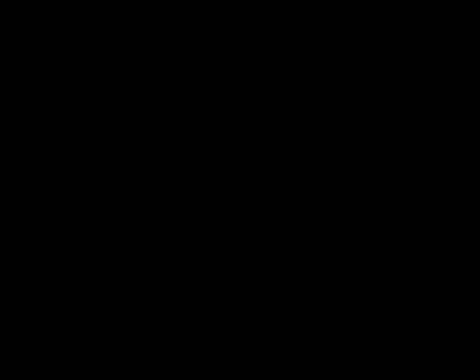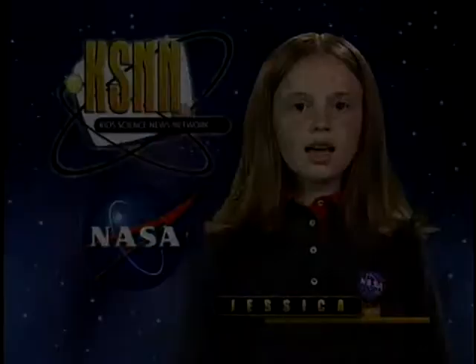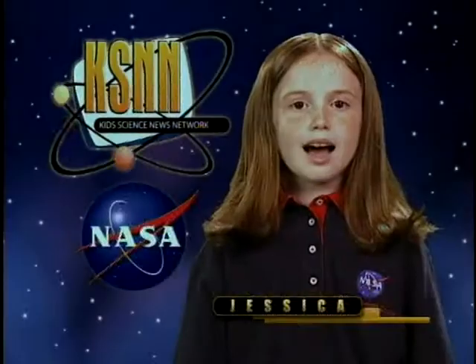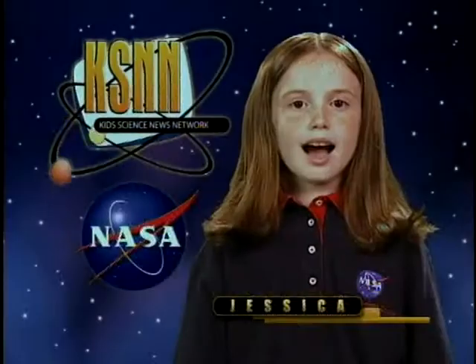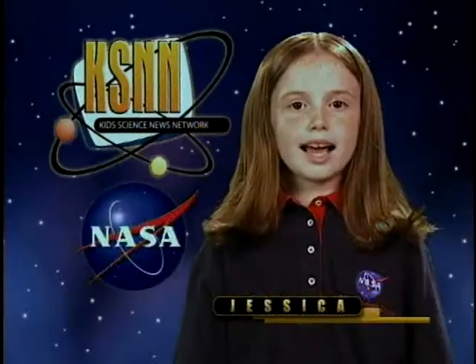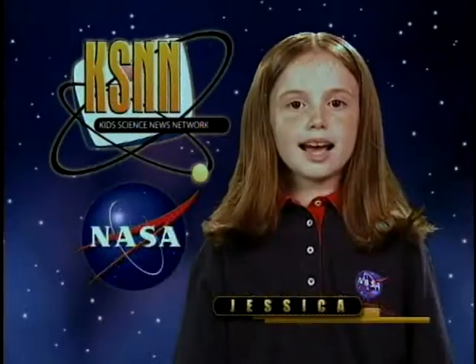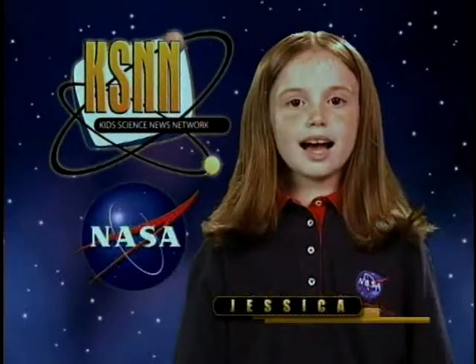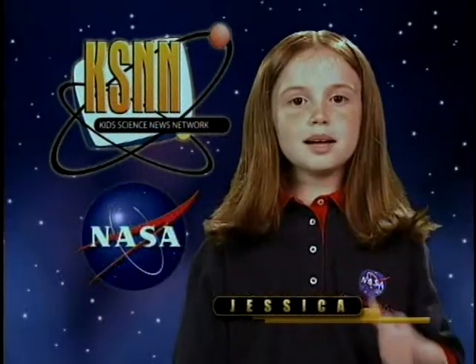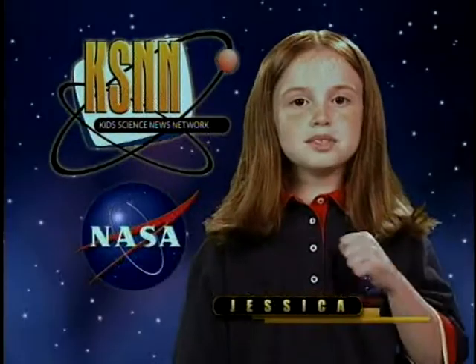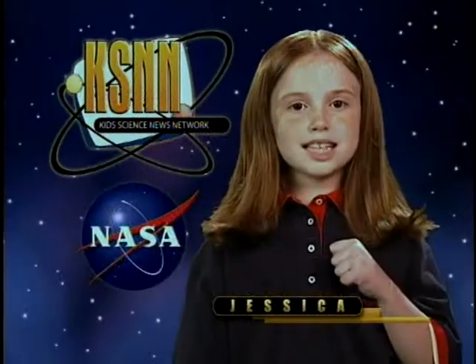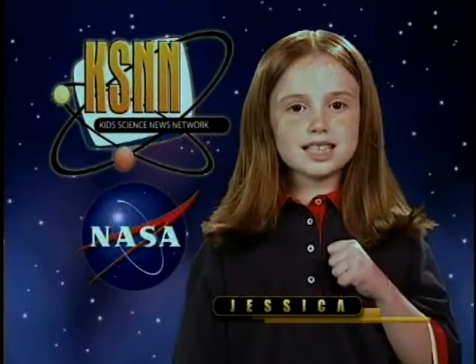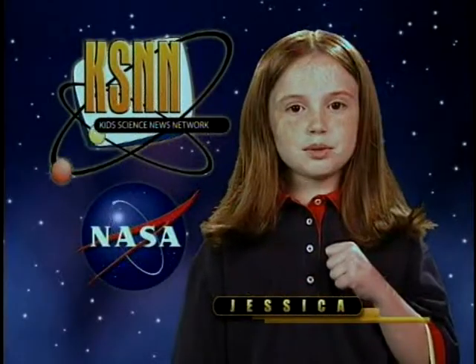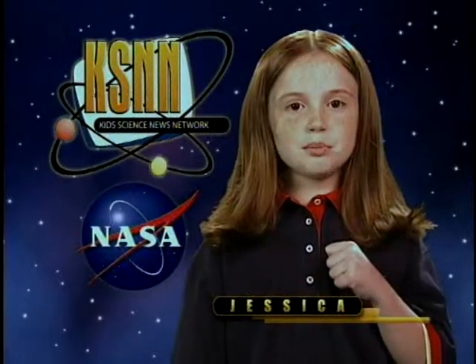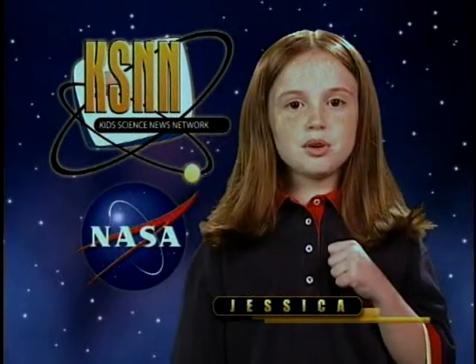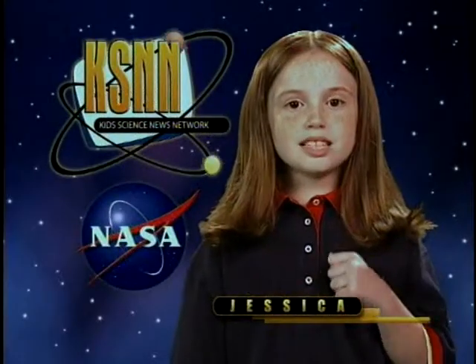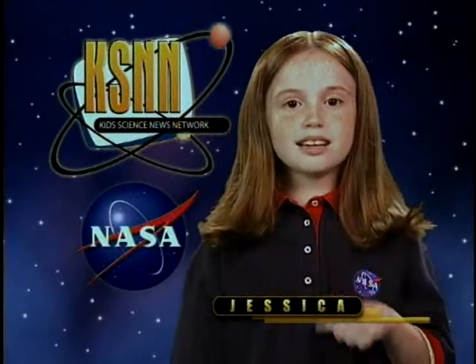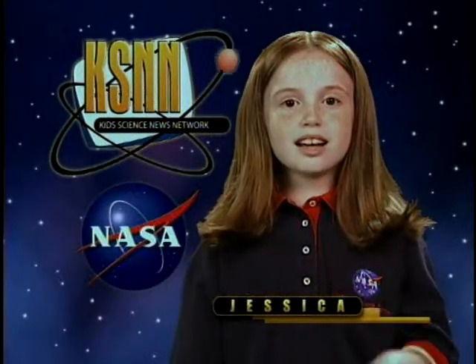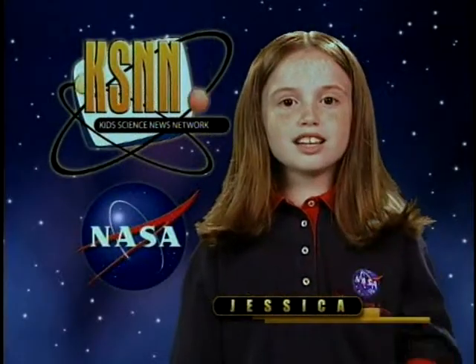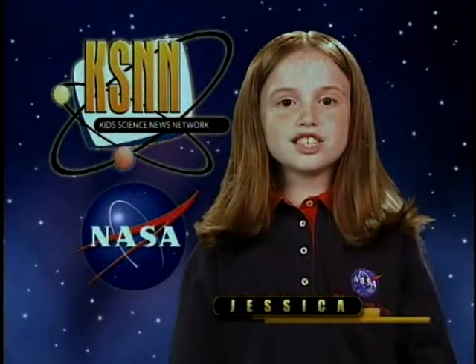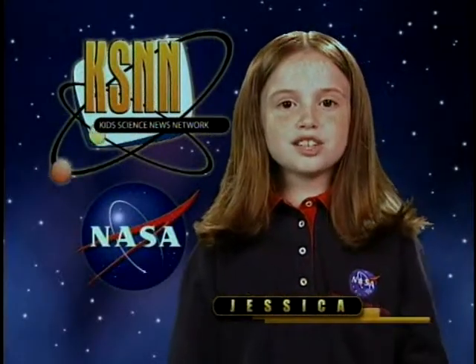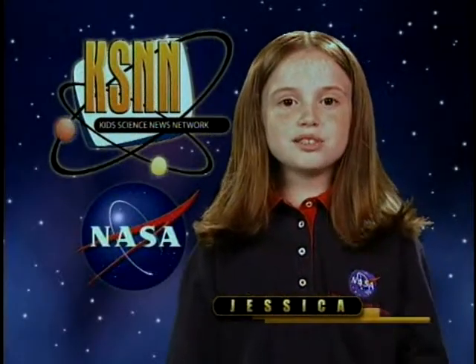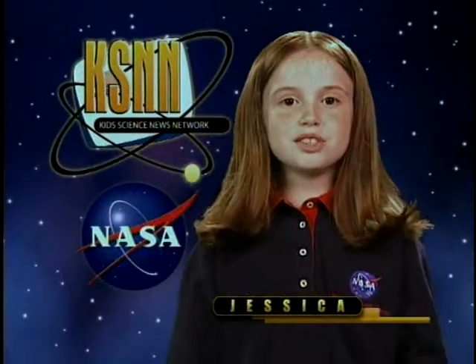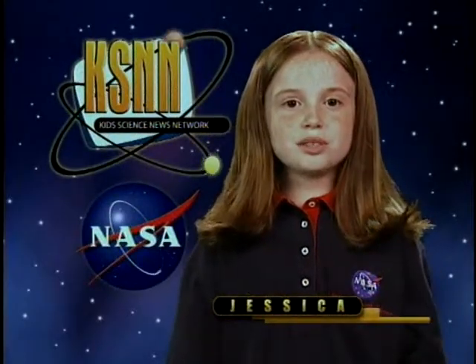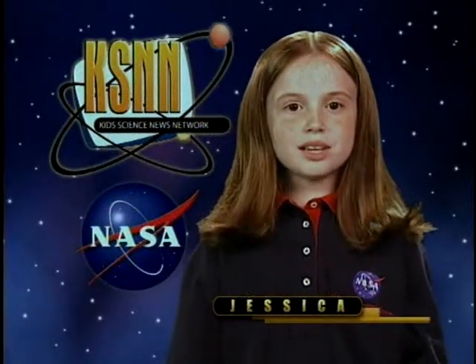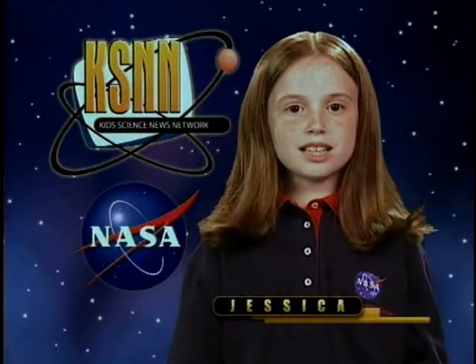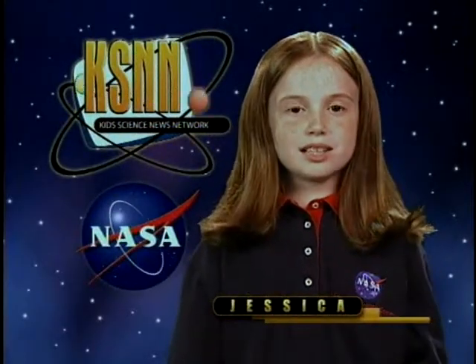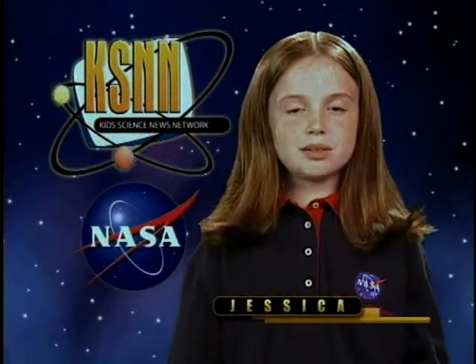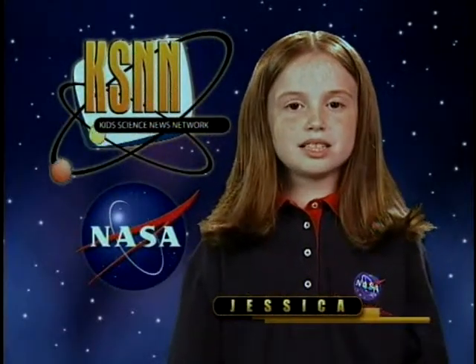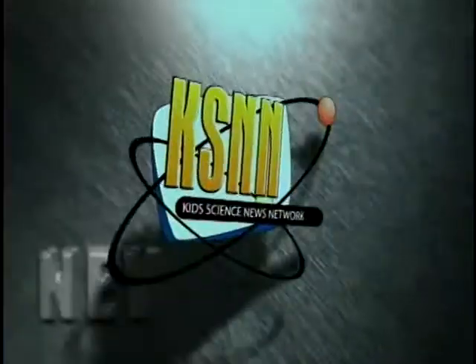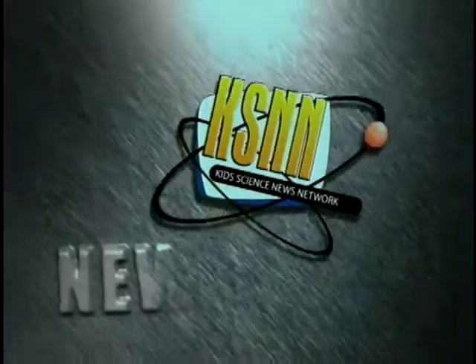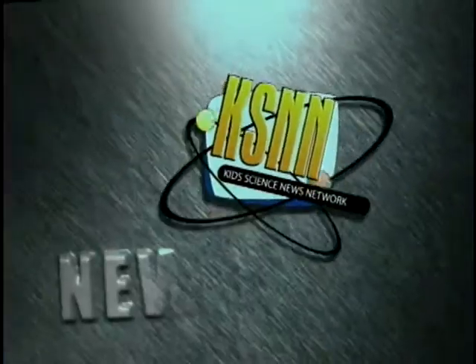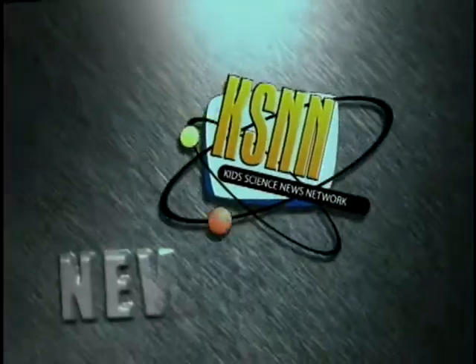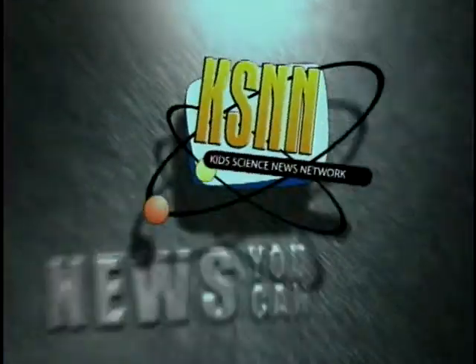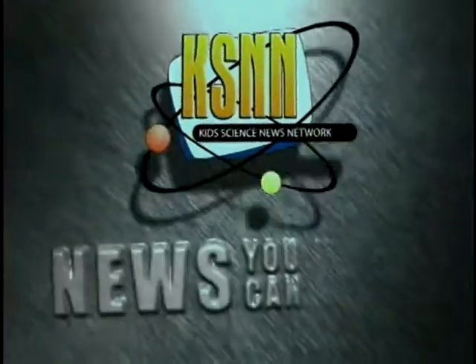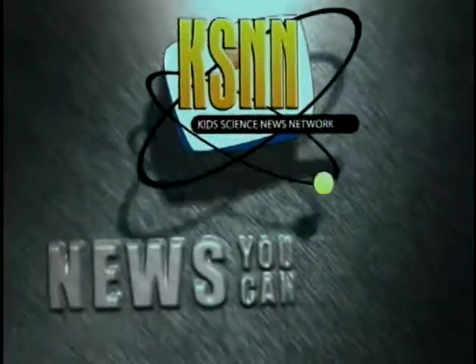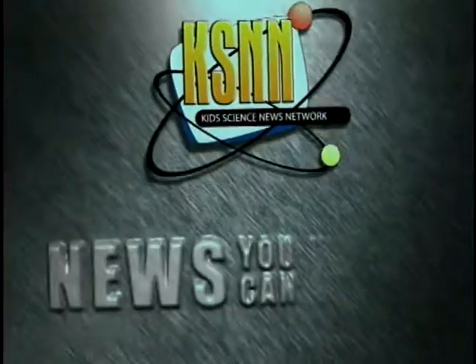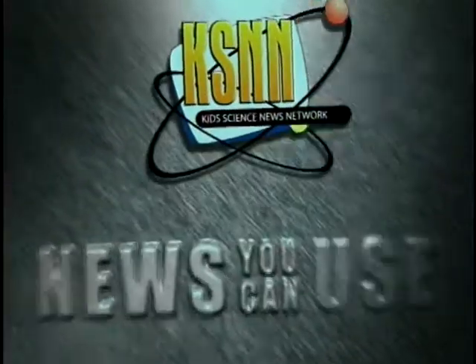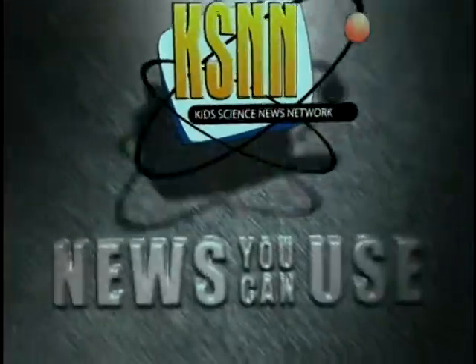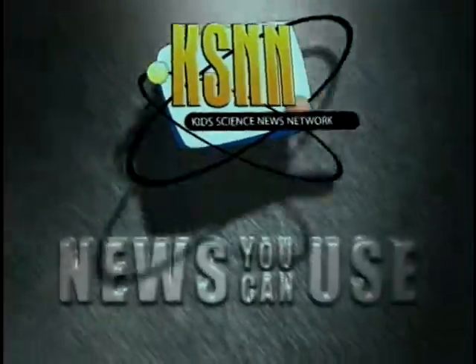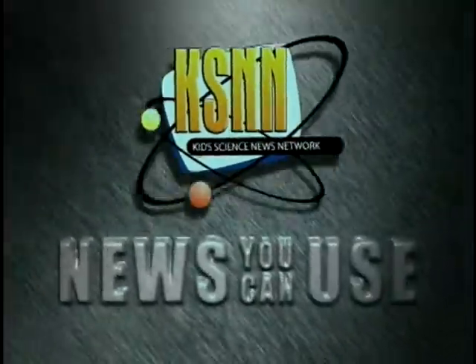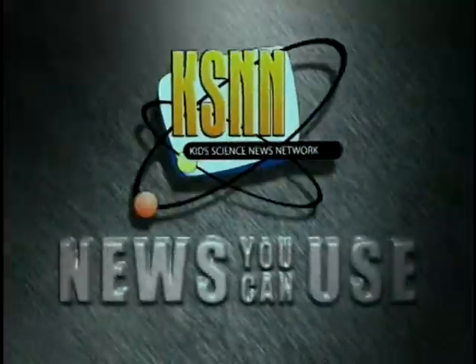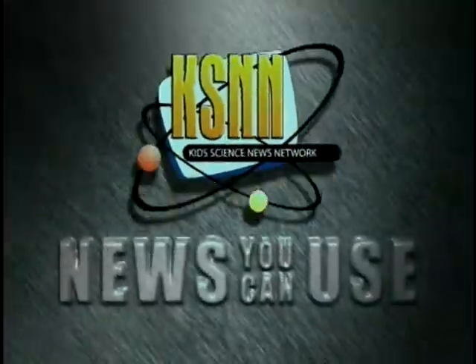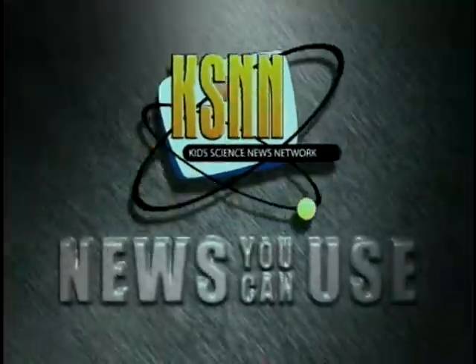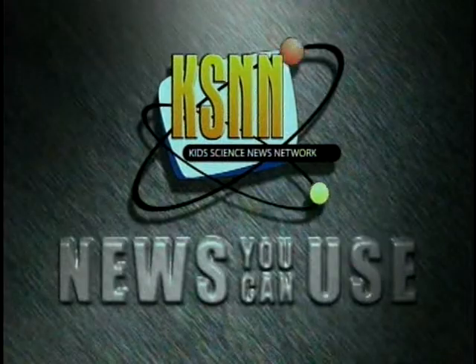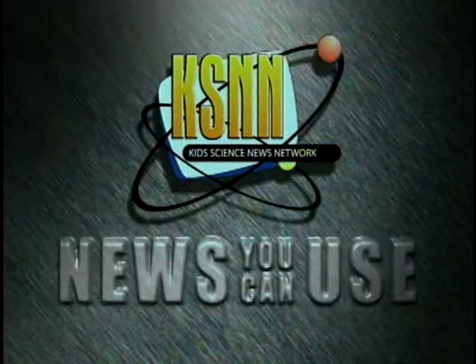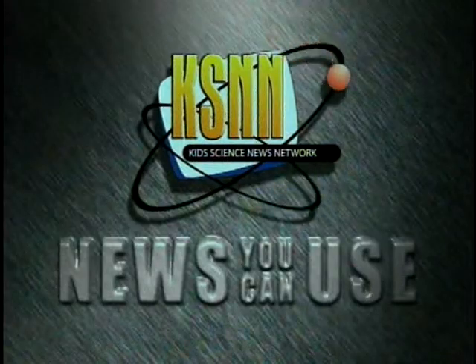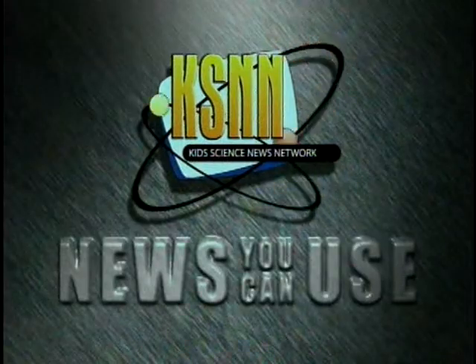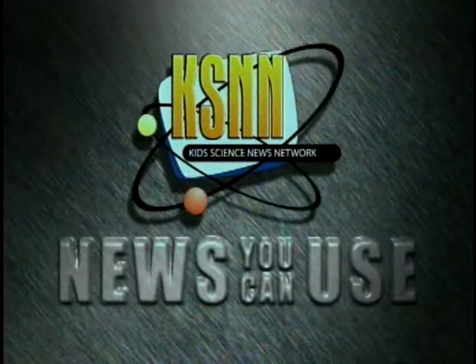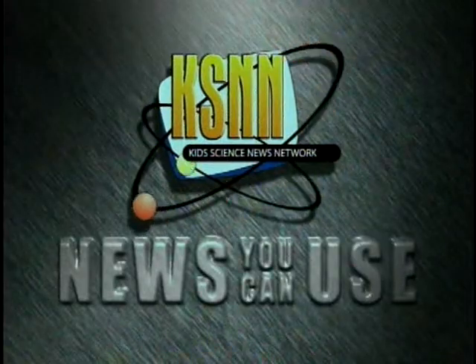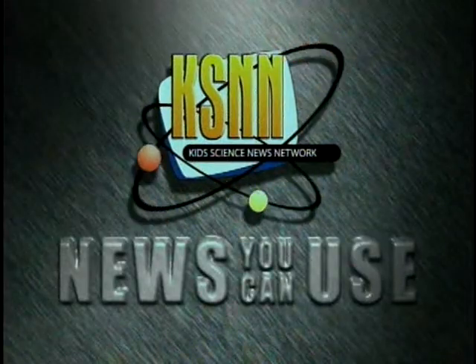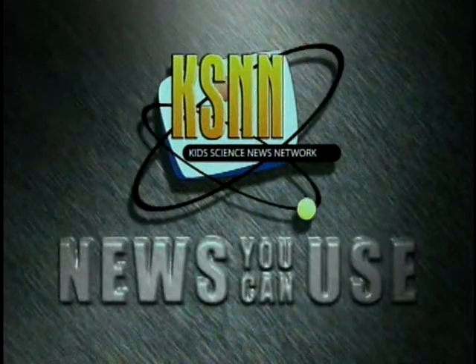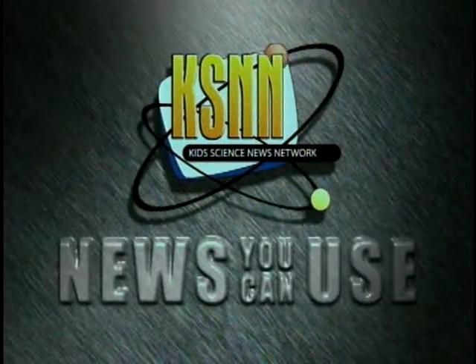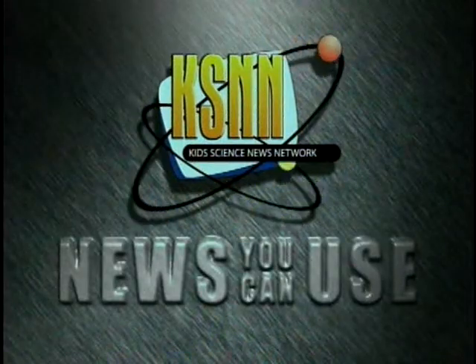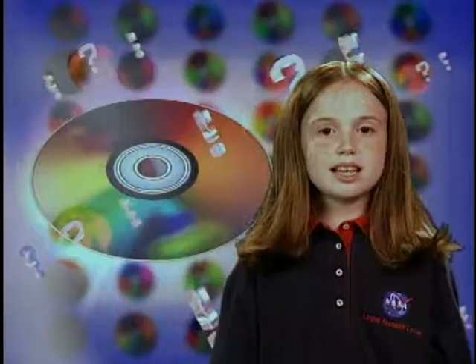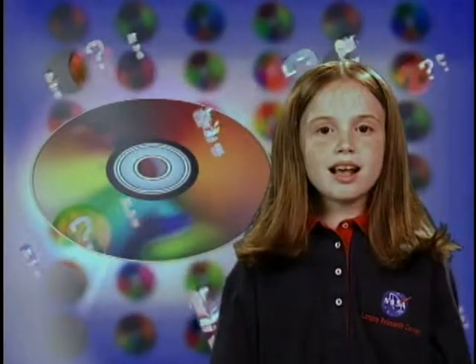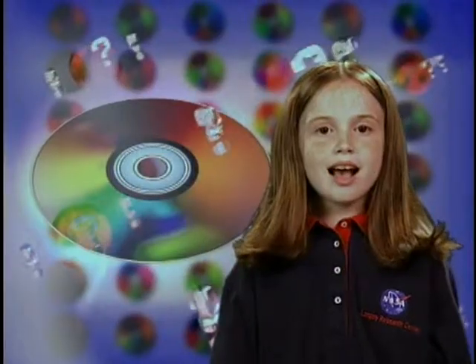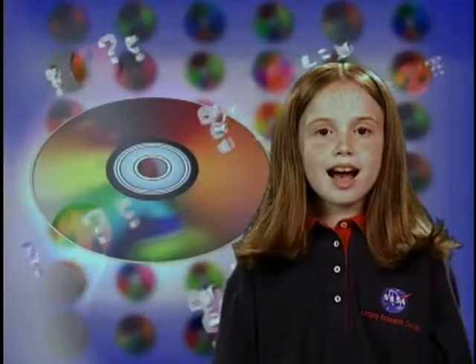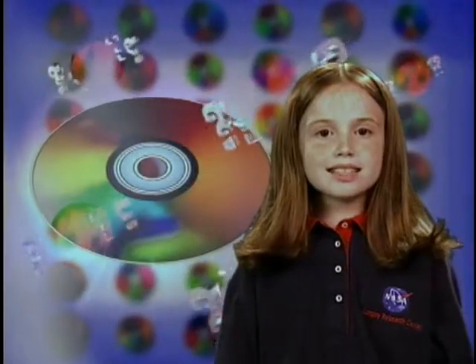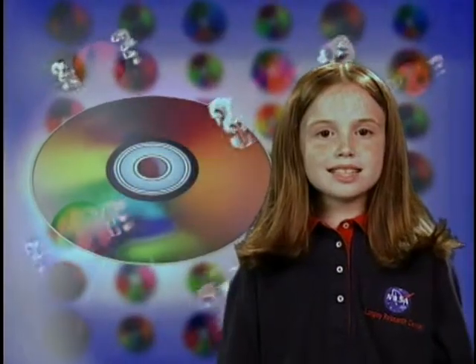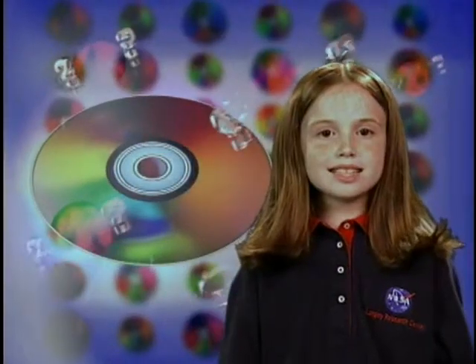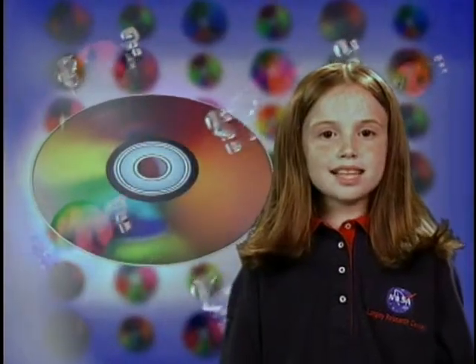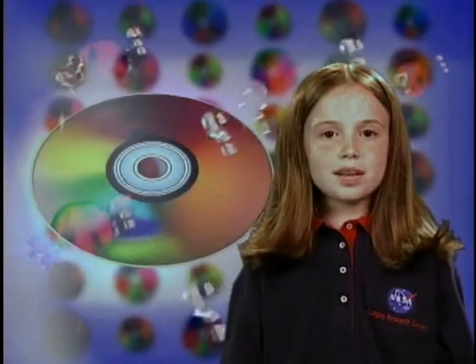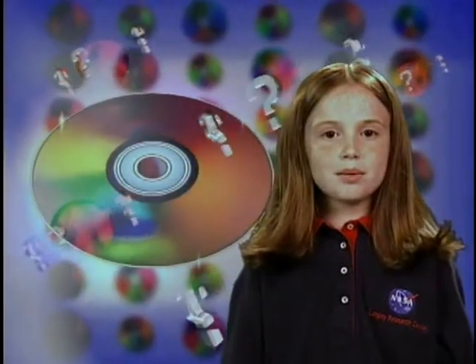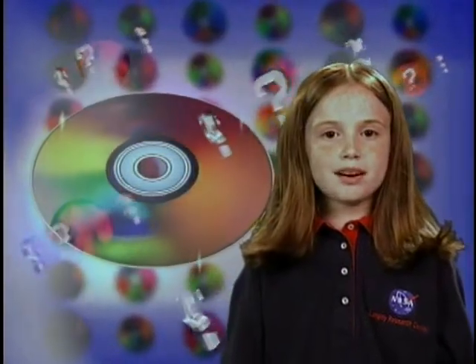Hi, I'm Jessica with more technology news you can use. How does a CD work?